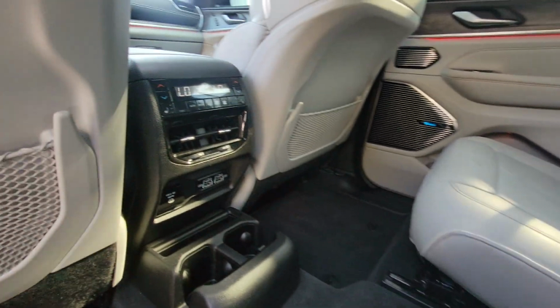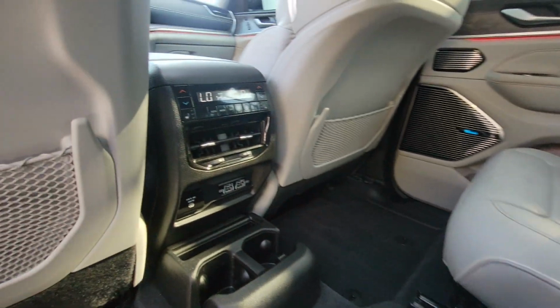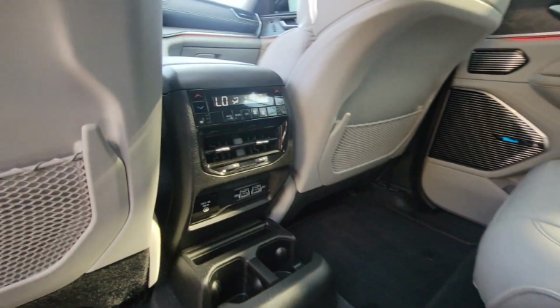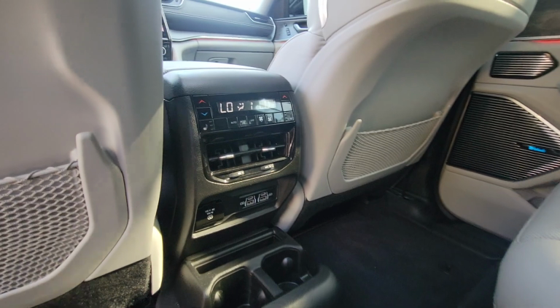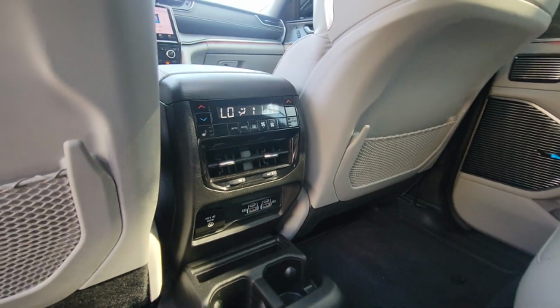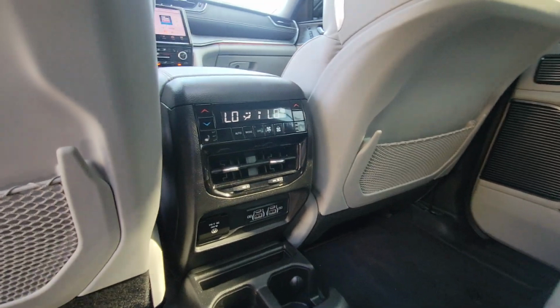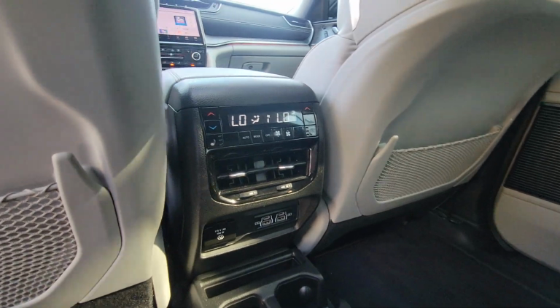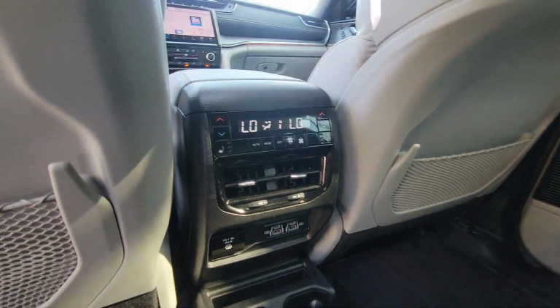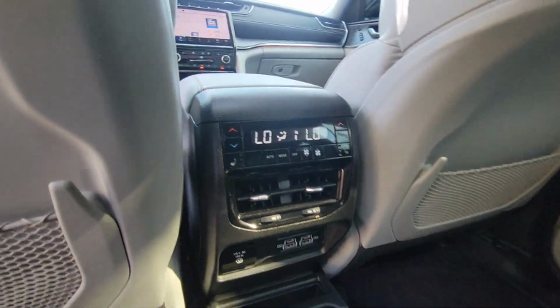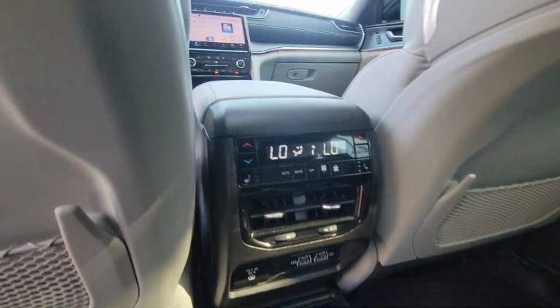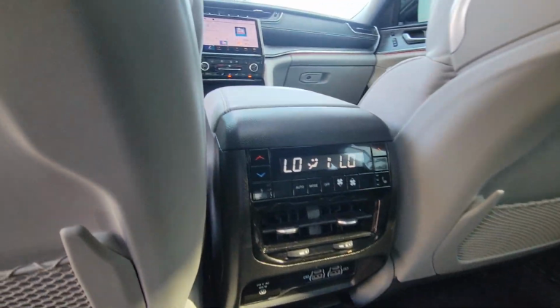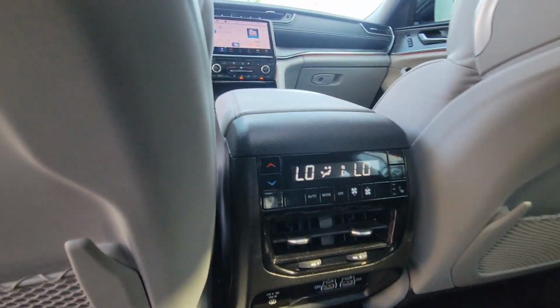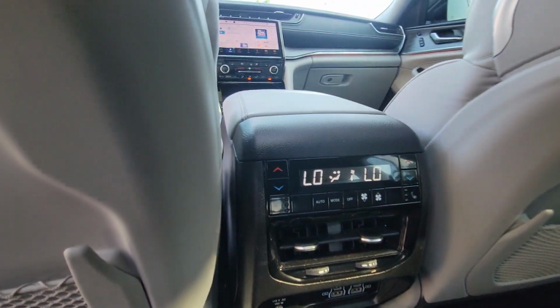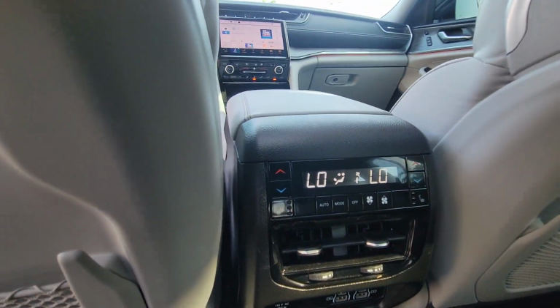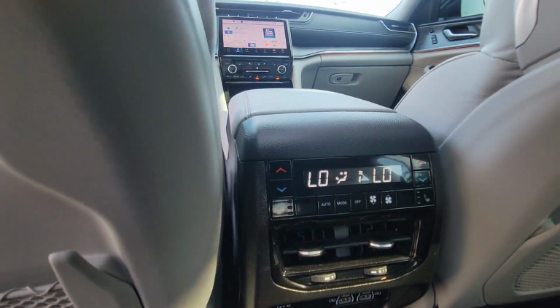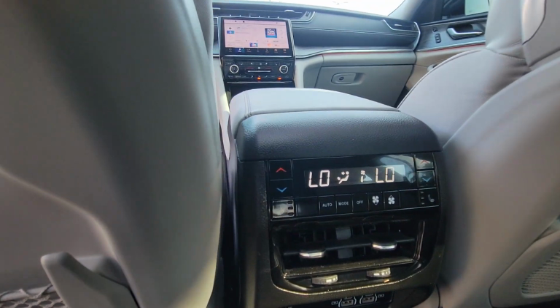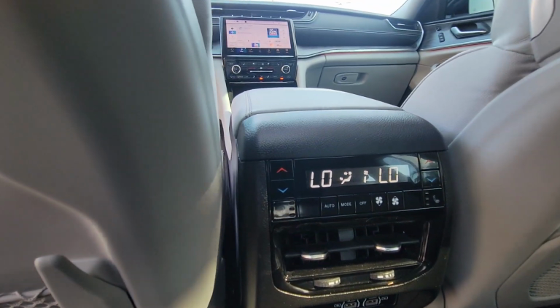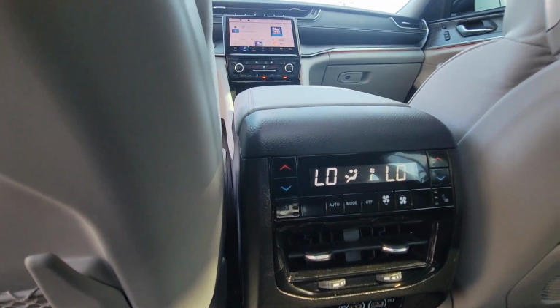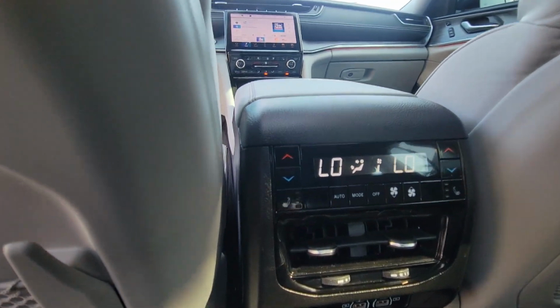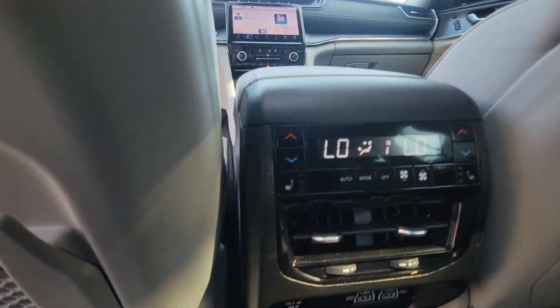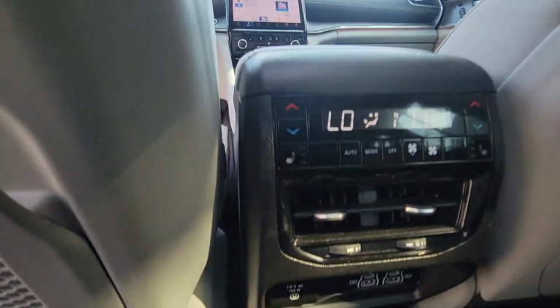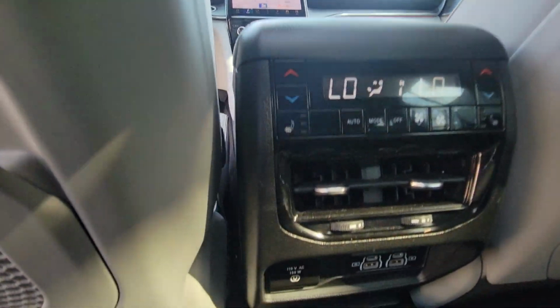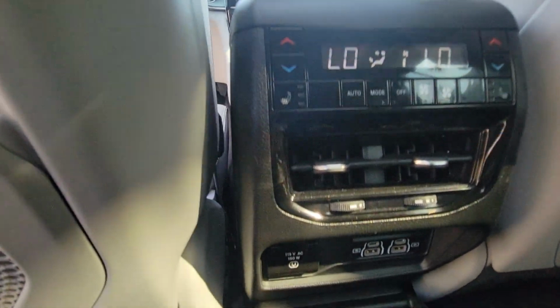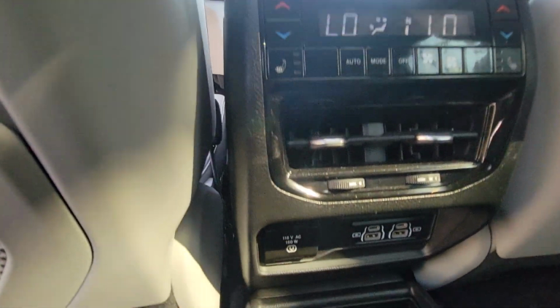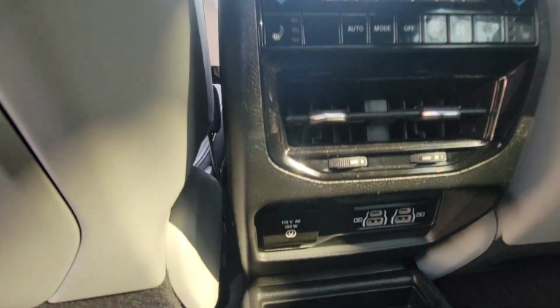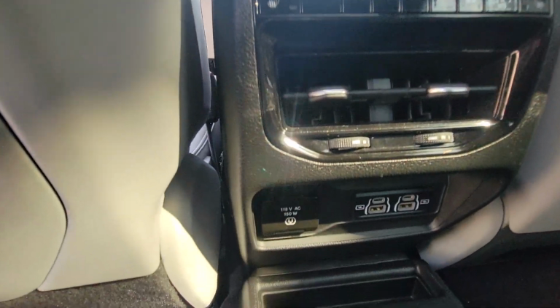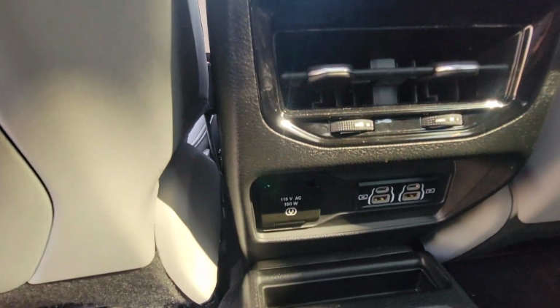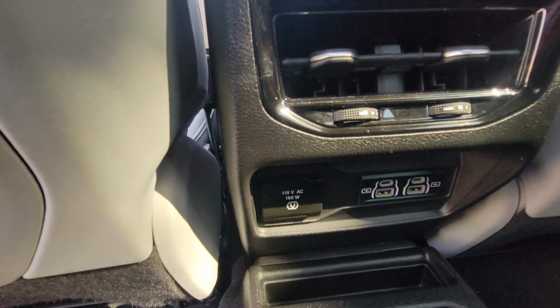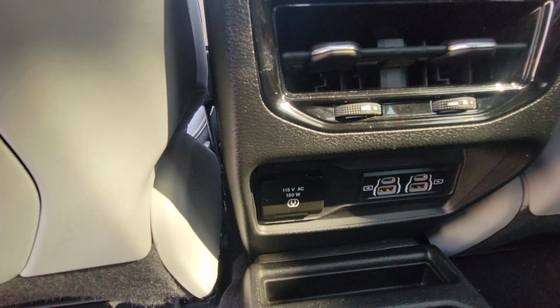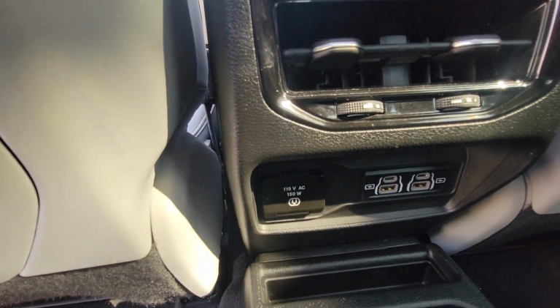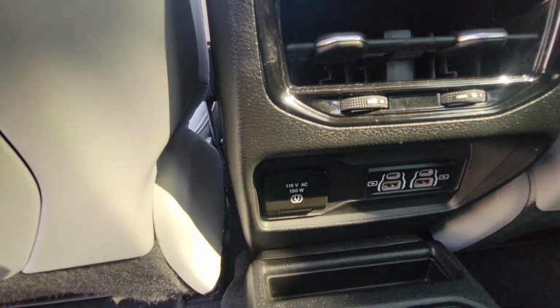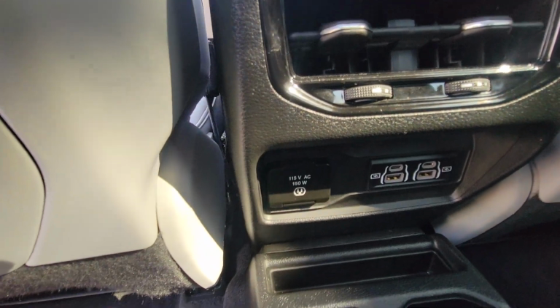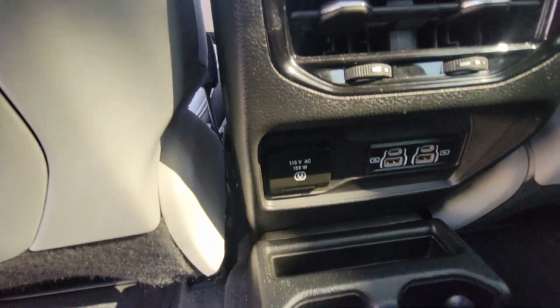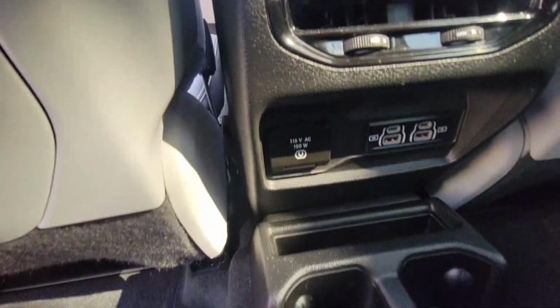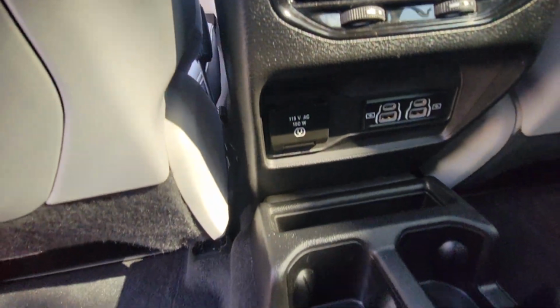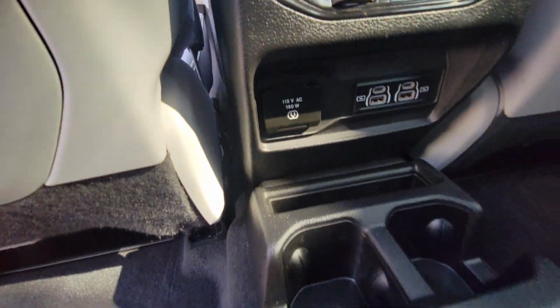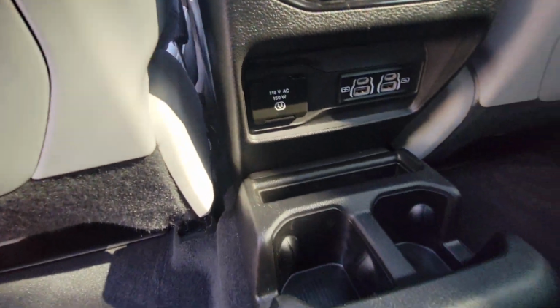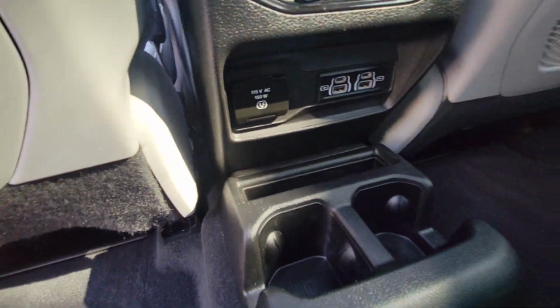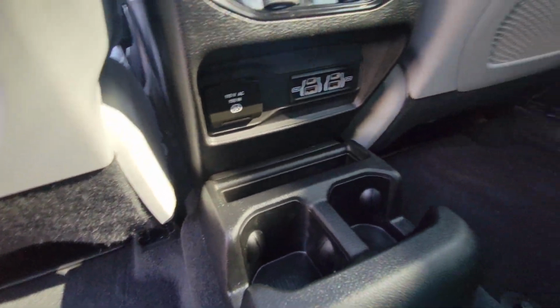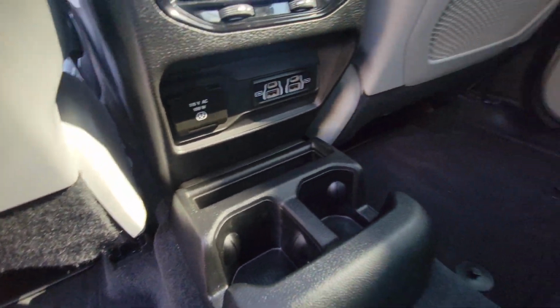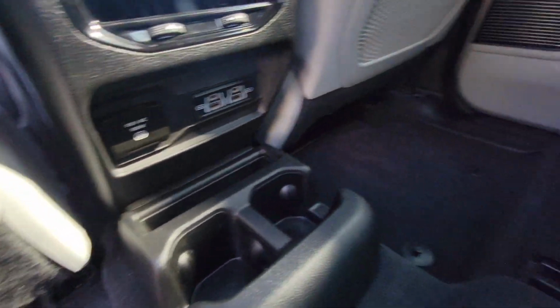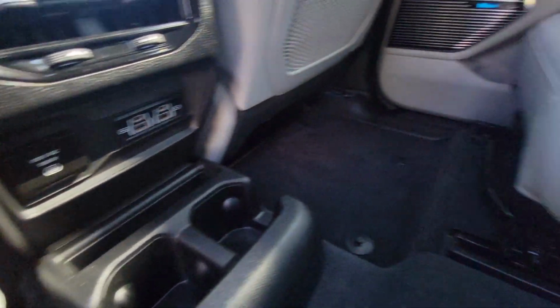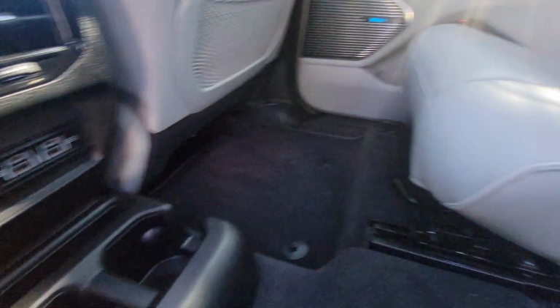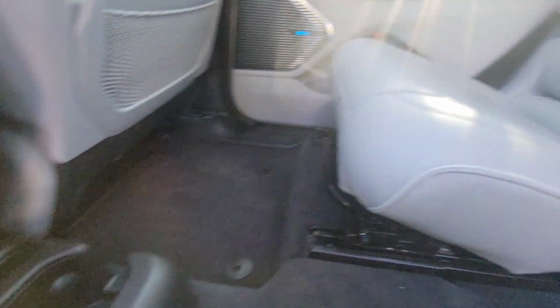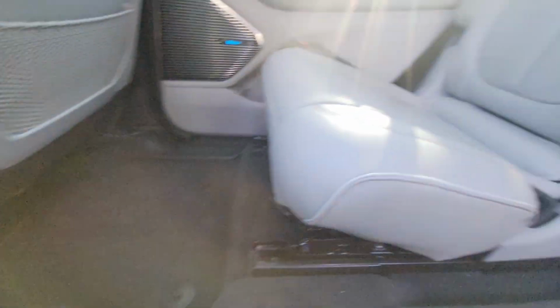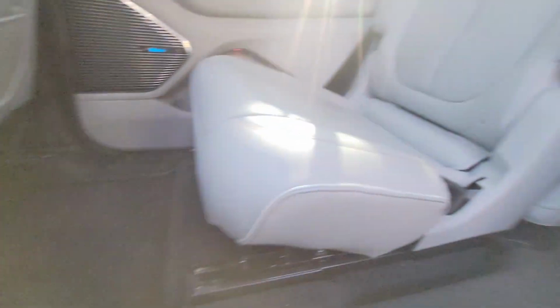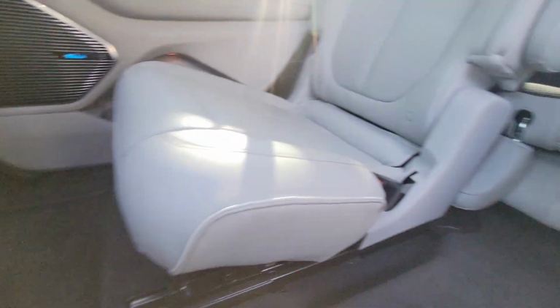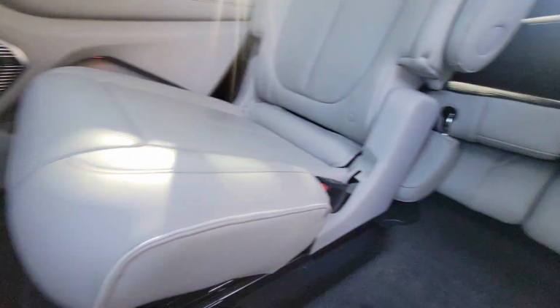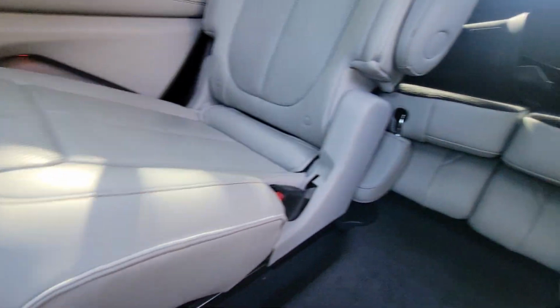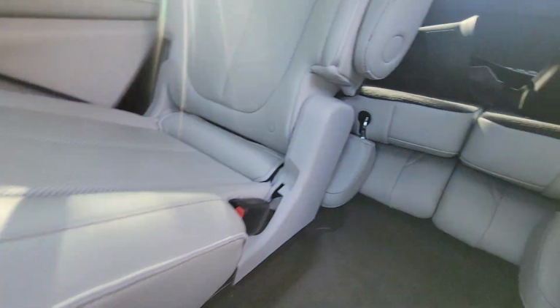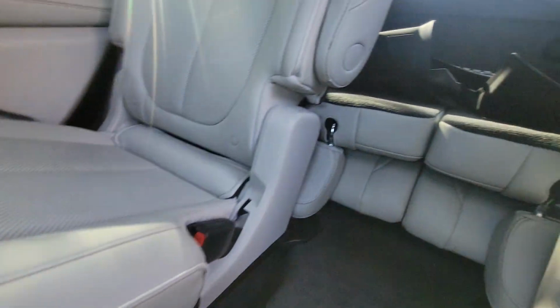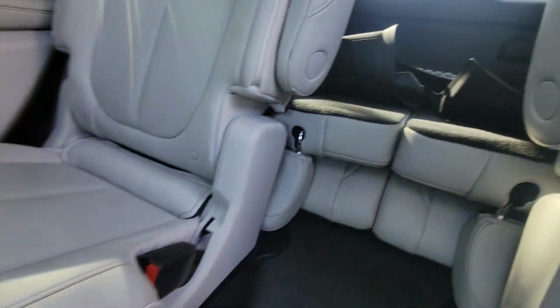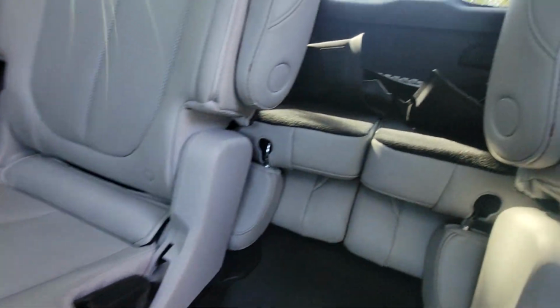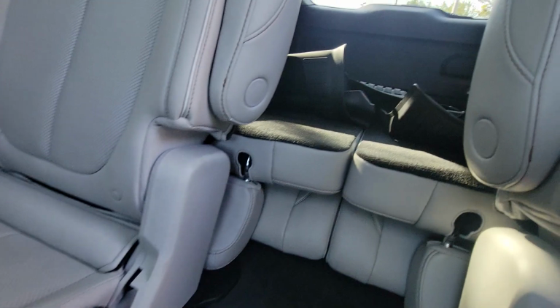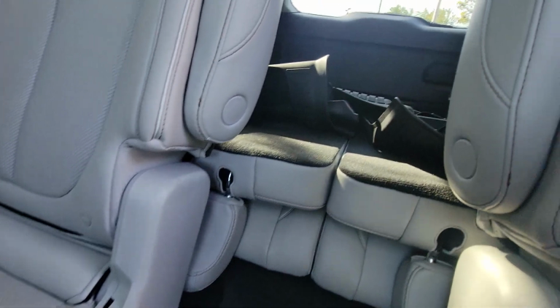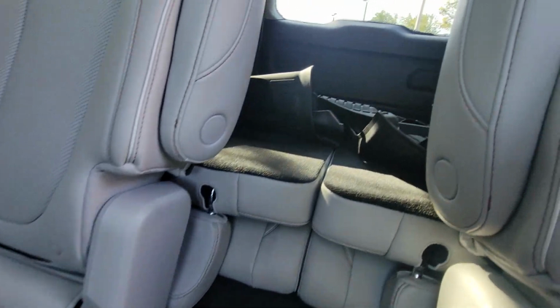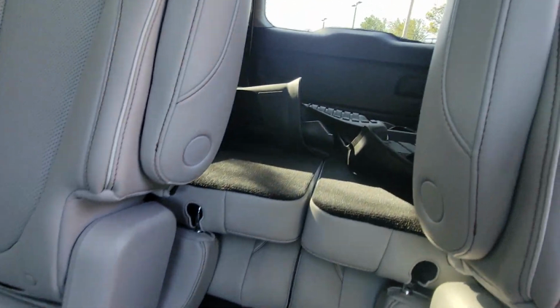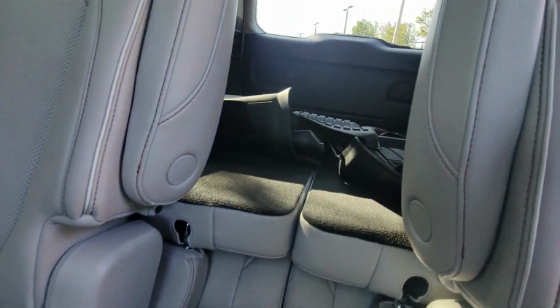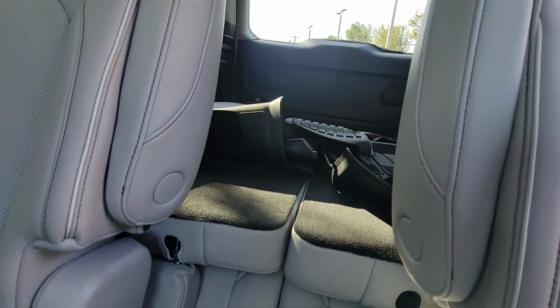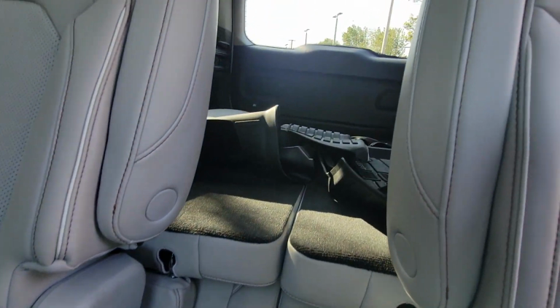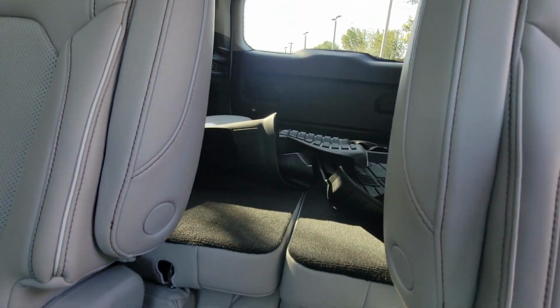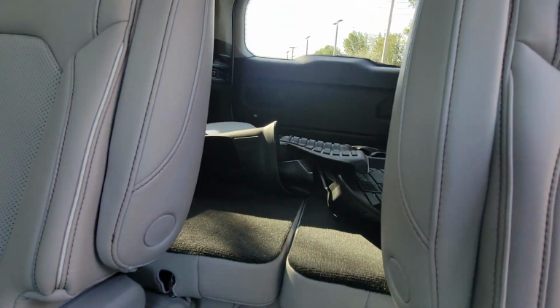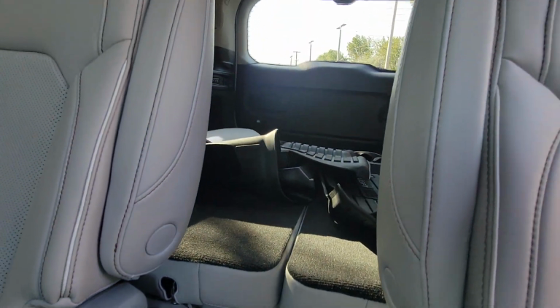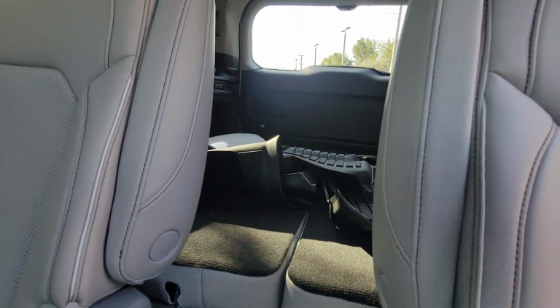AC control in the back, chargers, a lot of cup holders, and the third-row seats are power-operated.